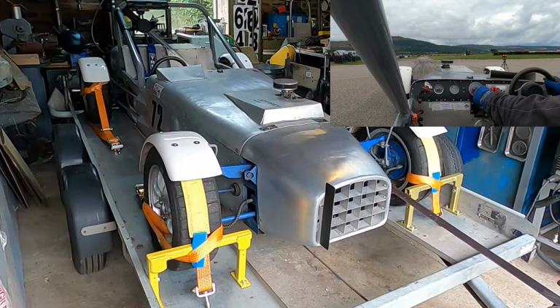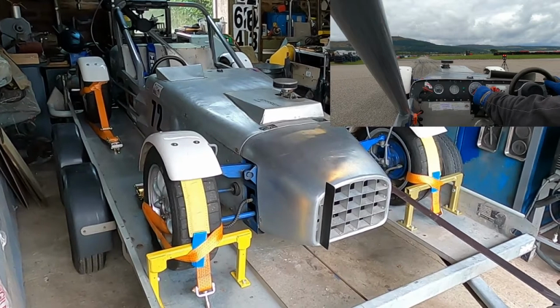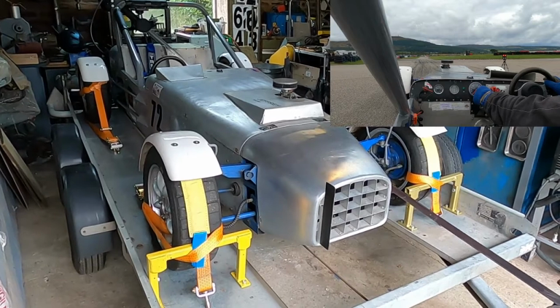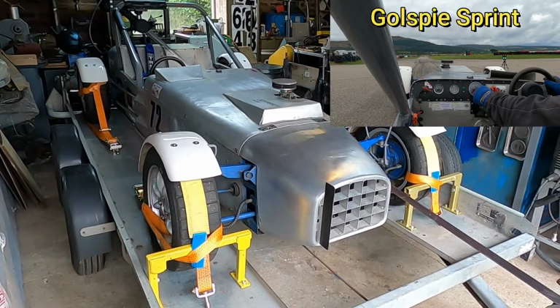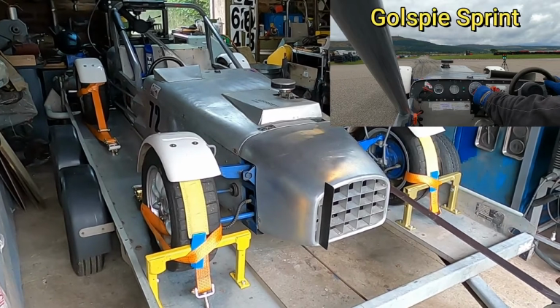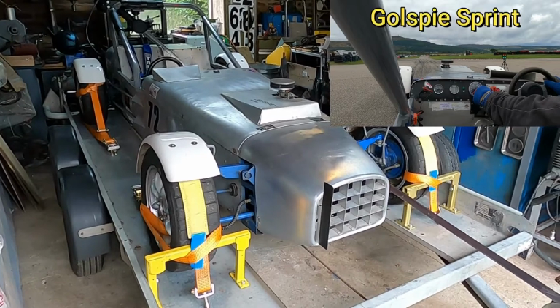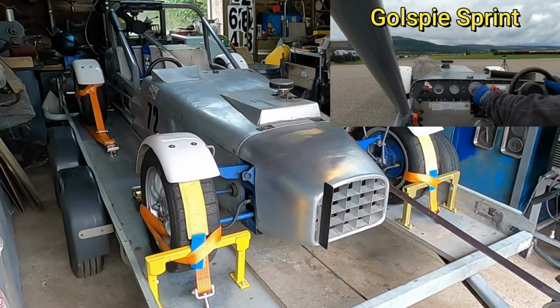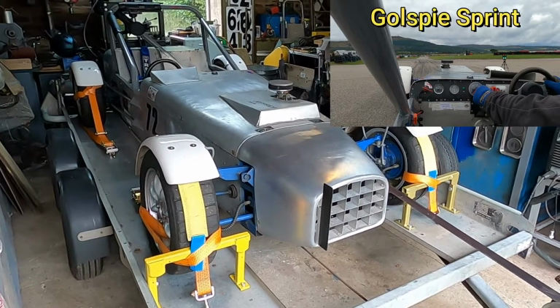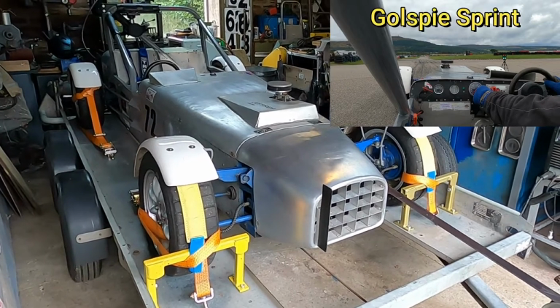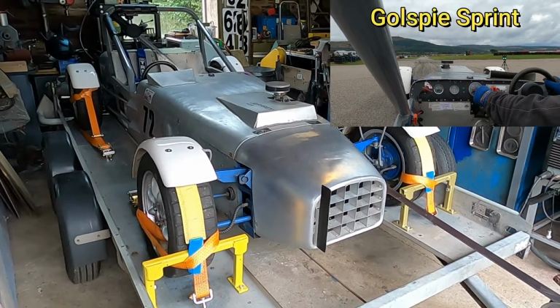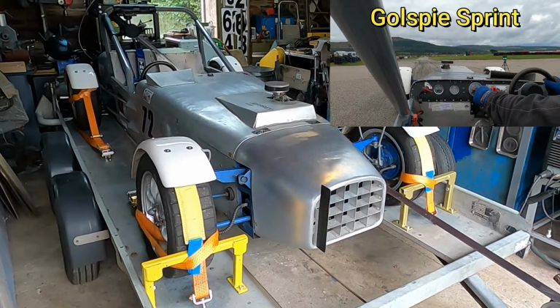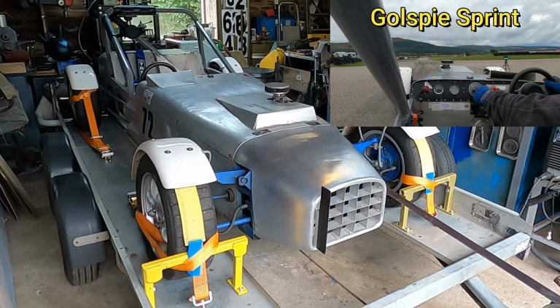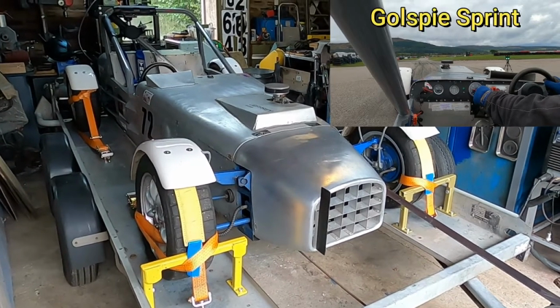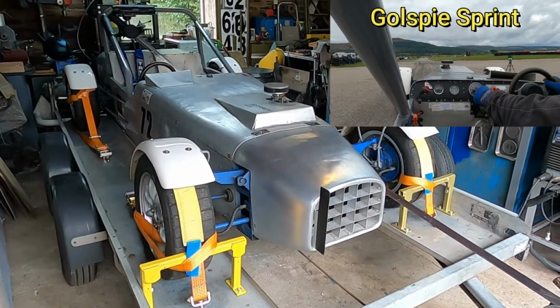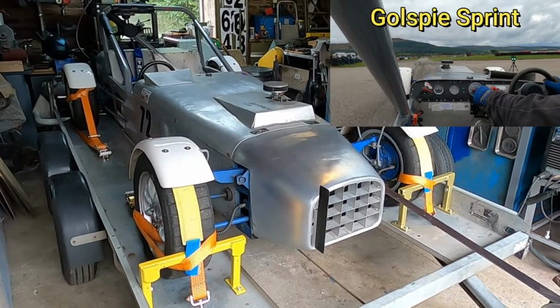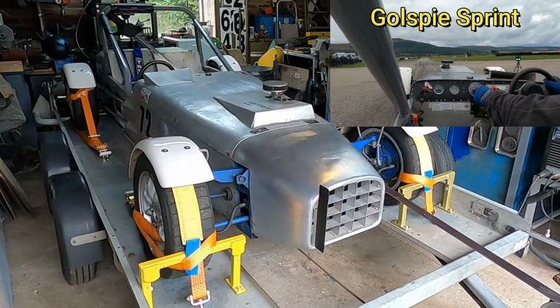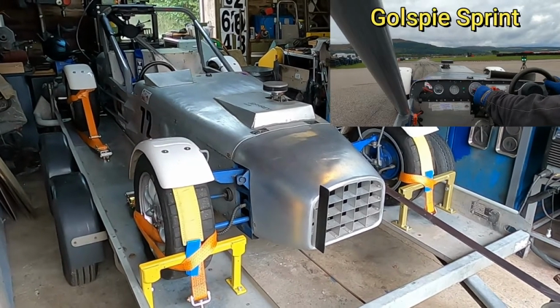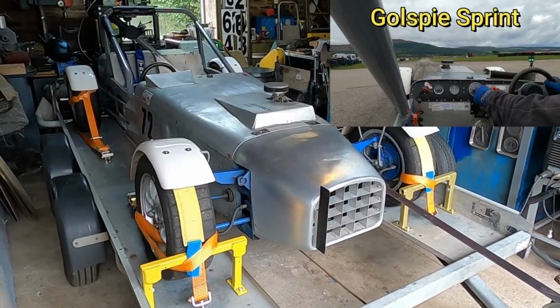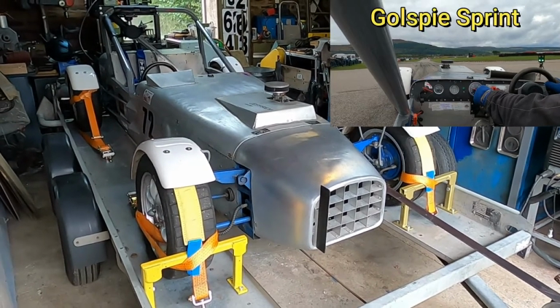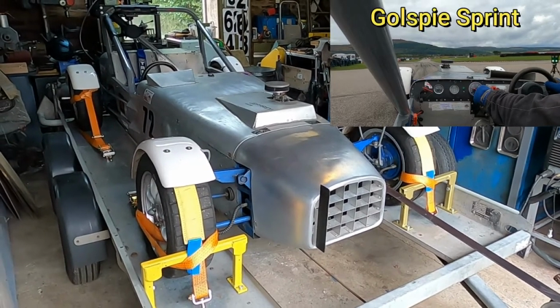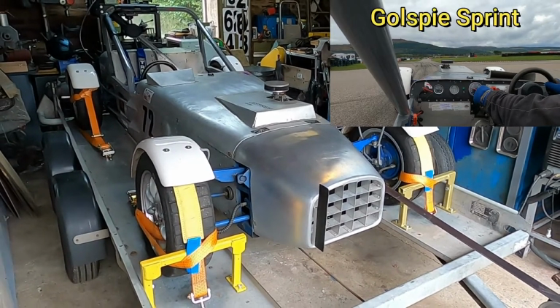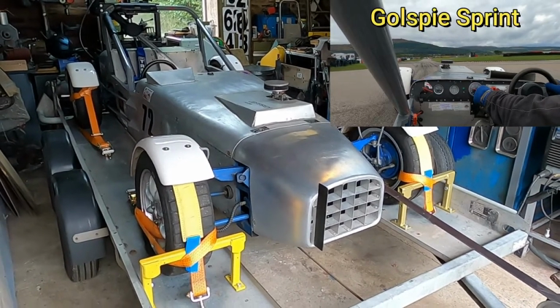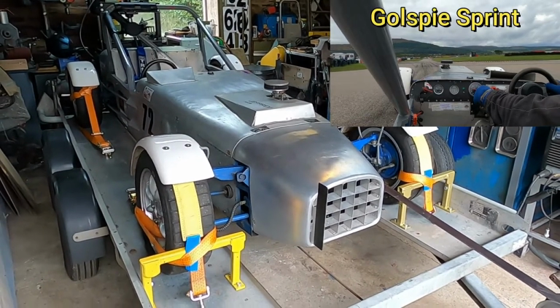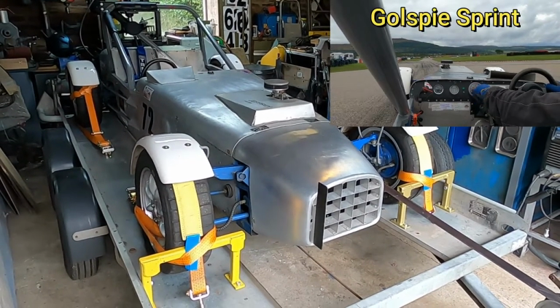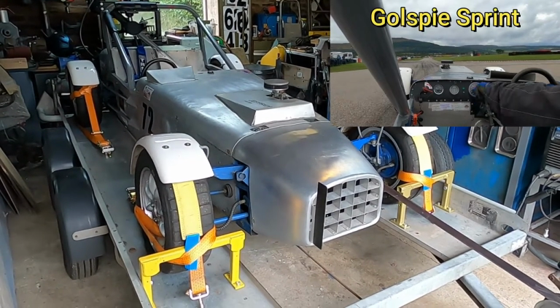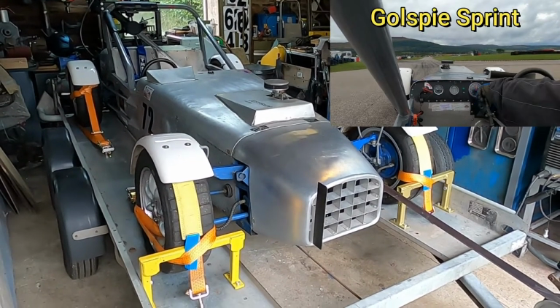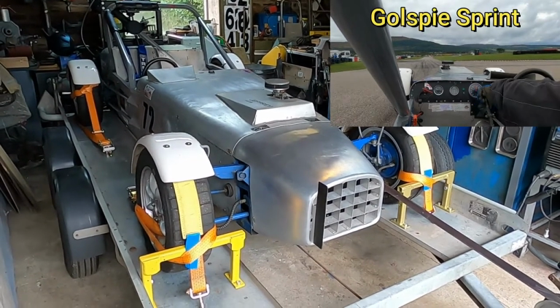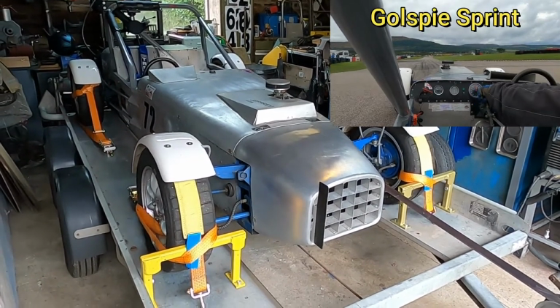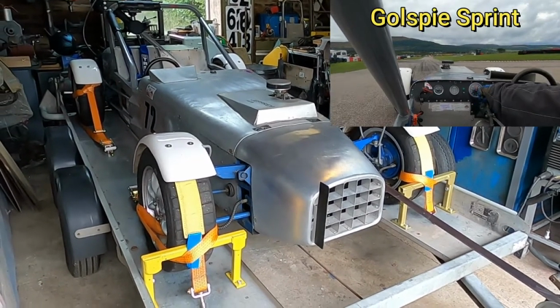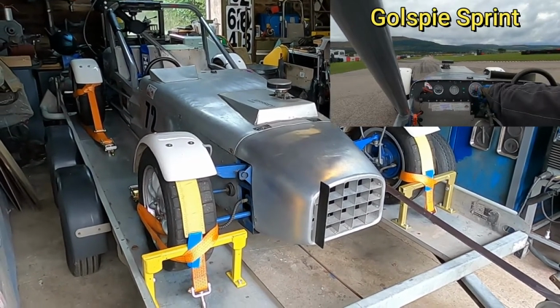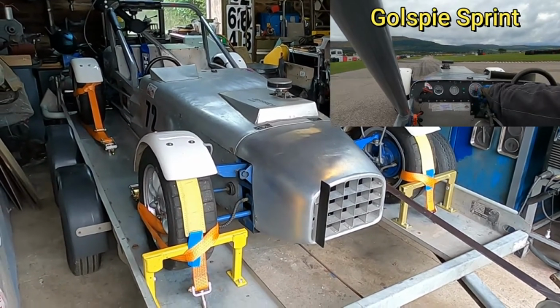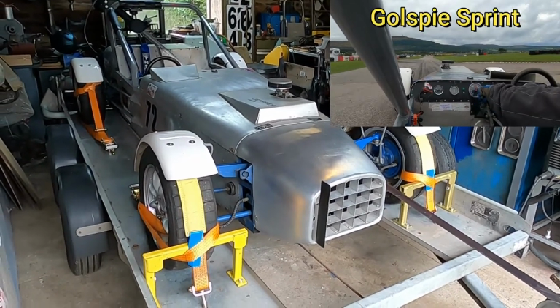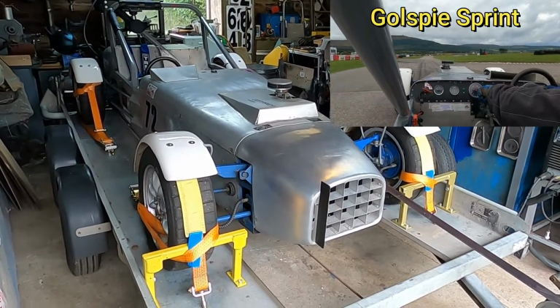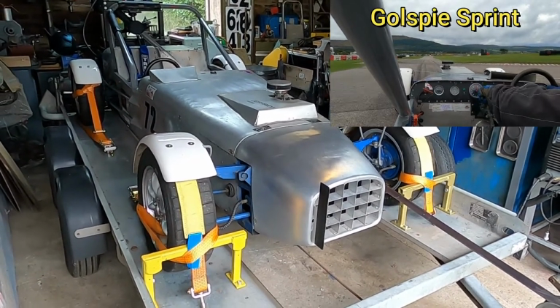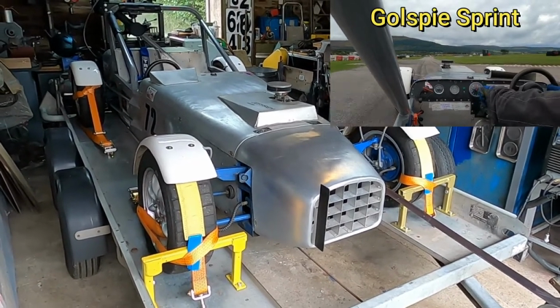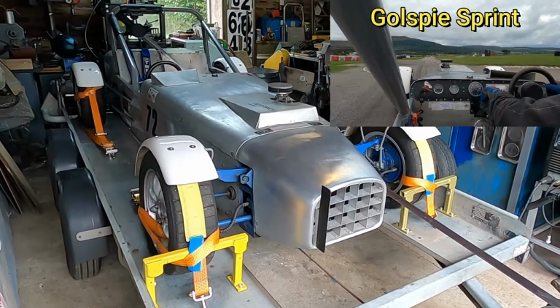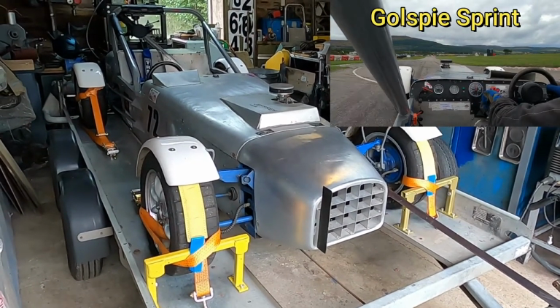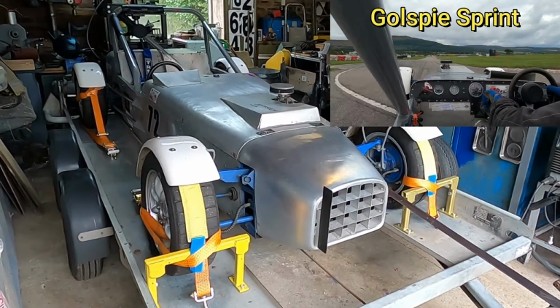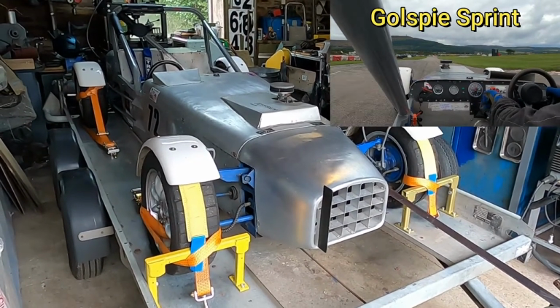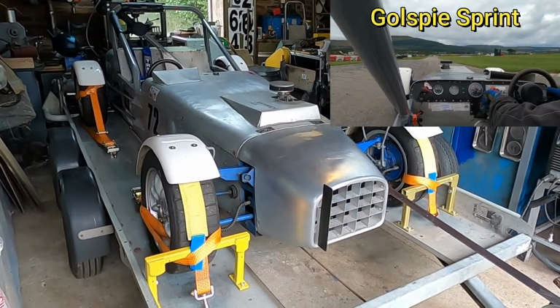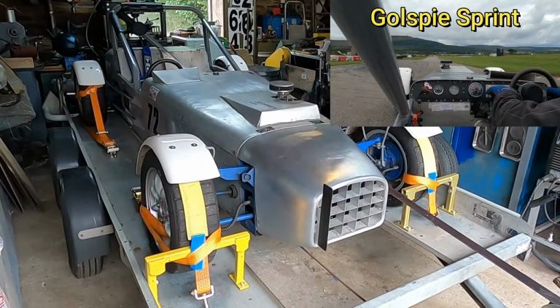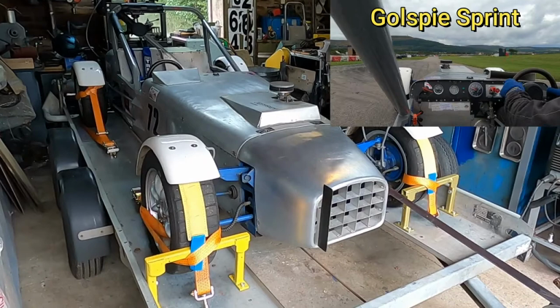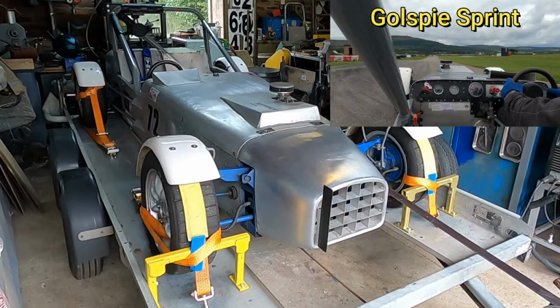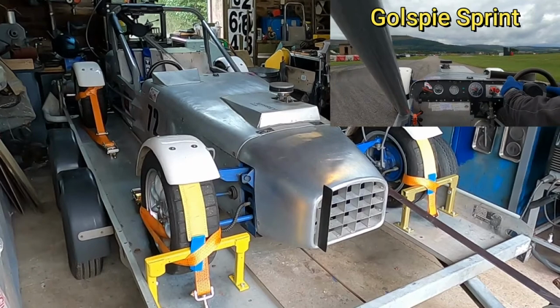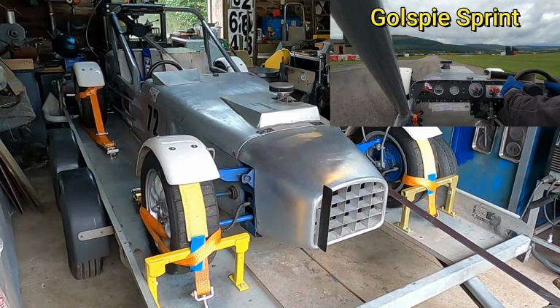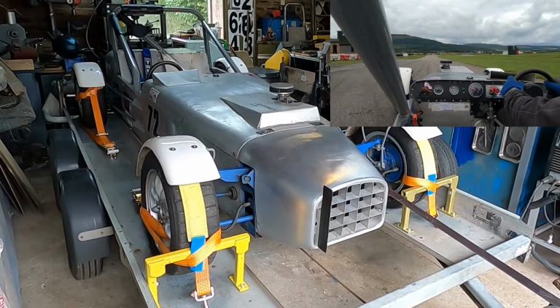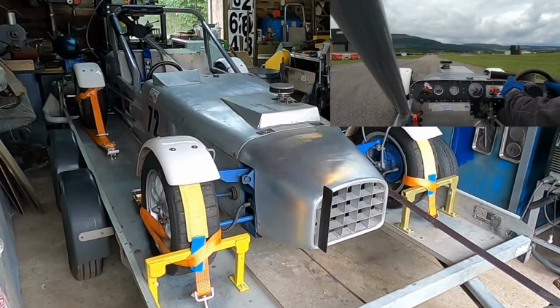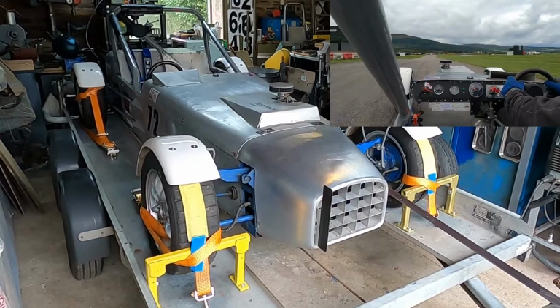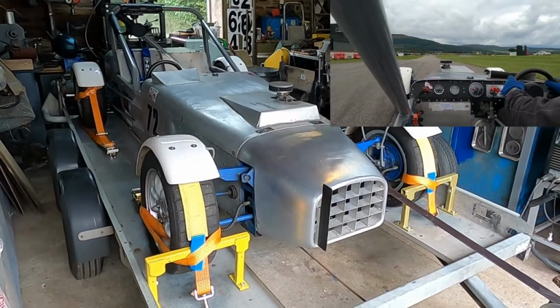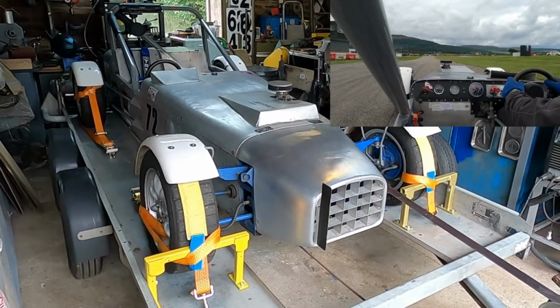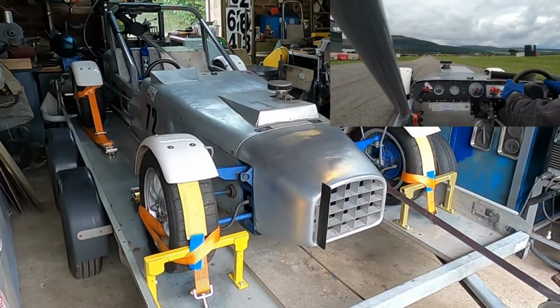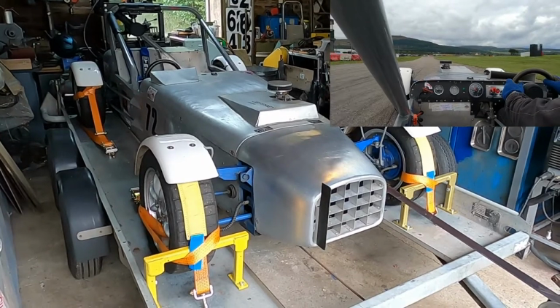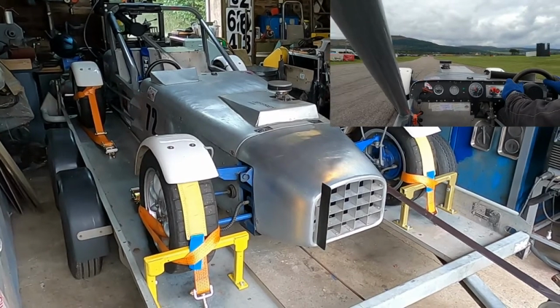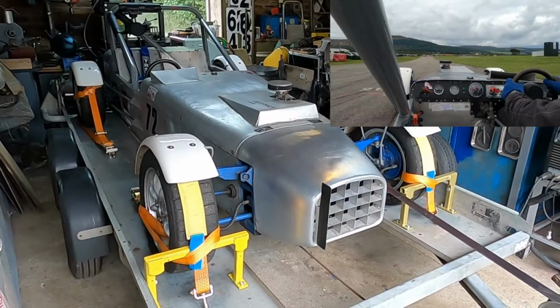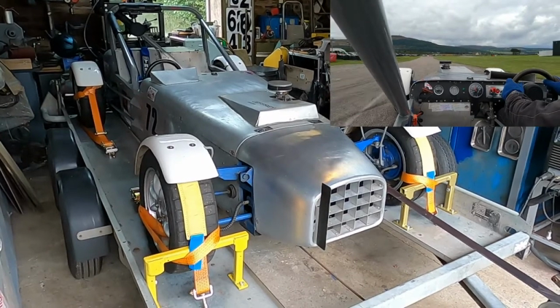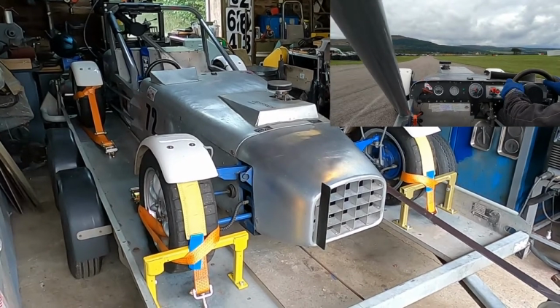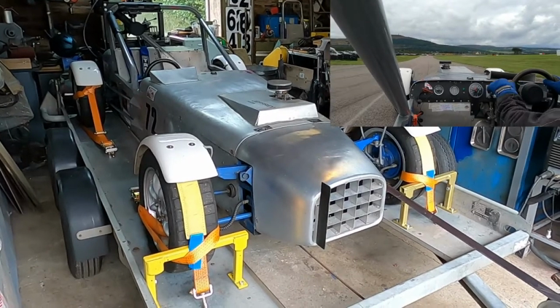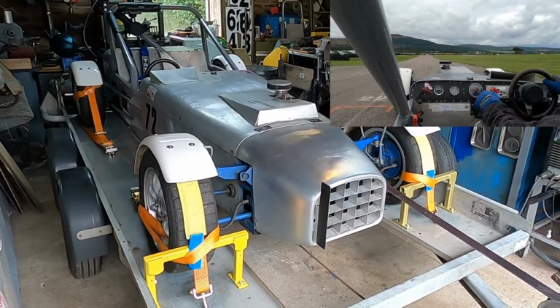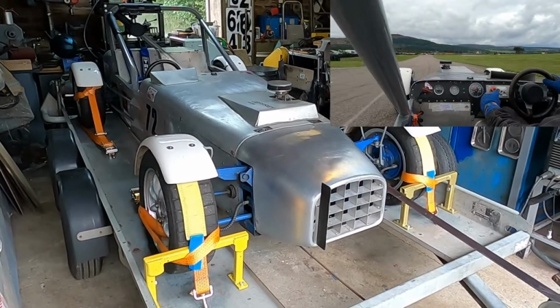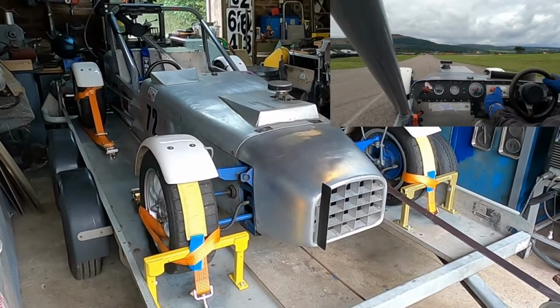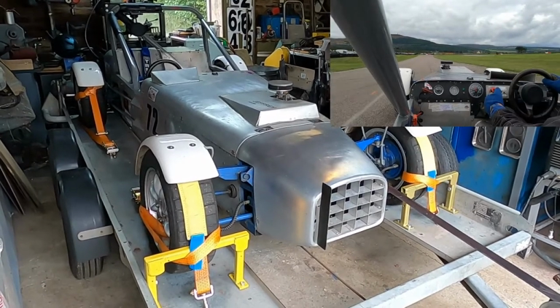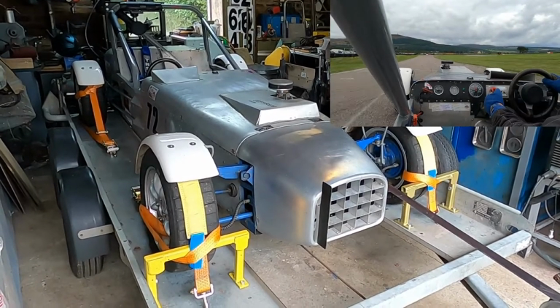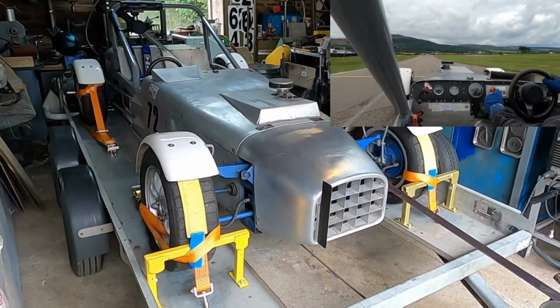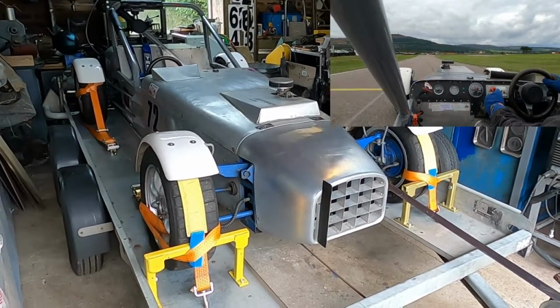The Geoffrey went reasonably well last weekend. It was a sprint at Gospy on Saturday and Sunday.